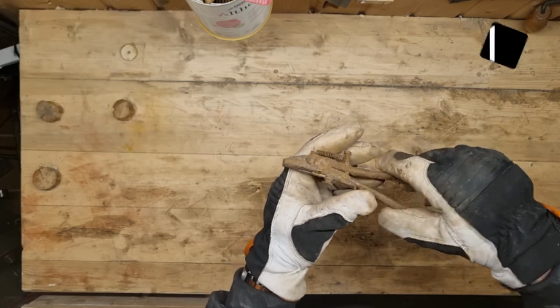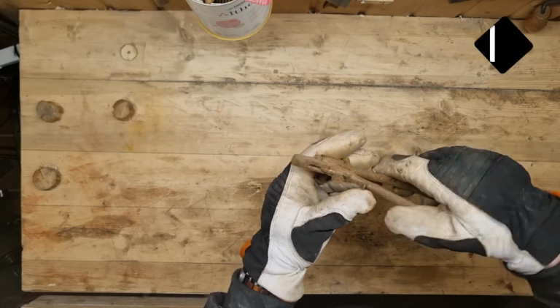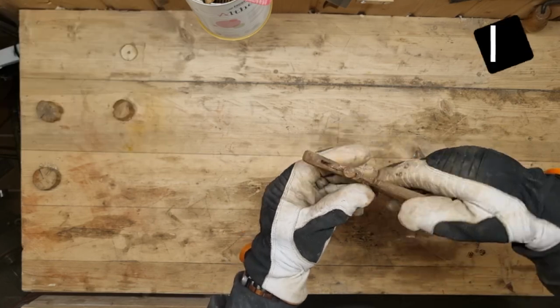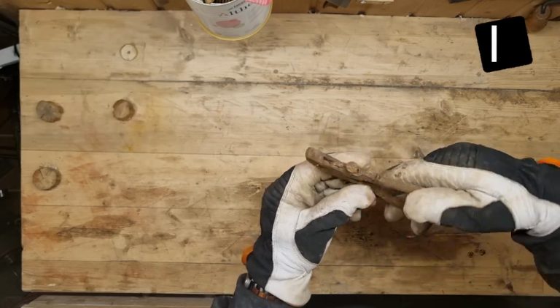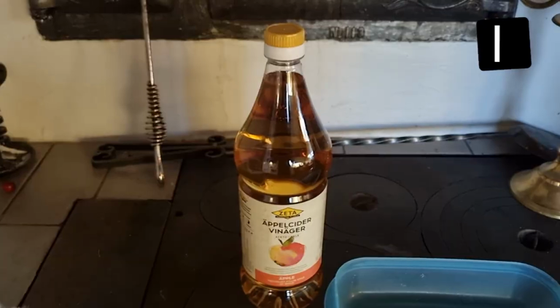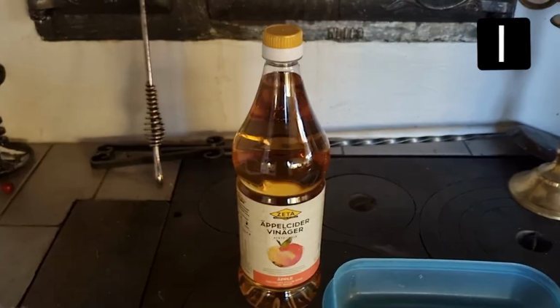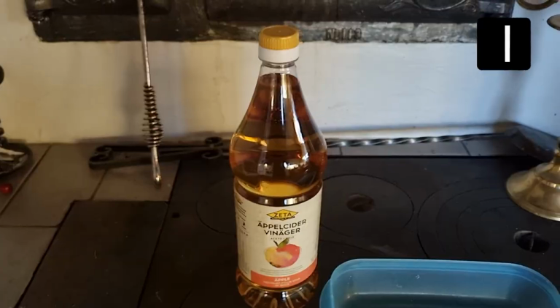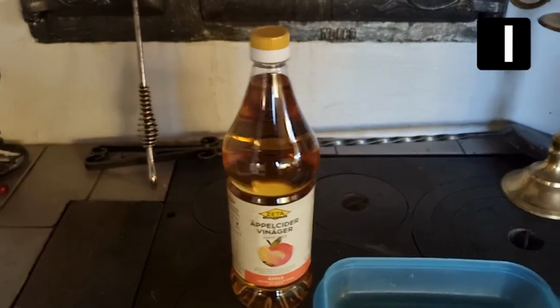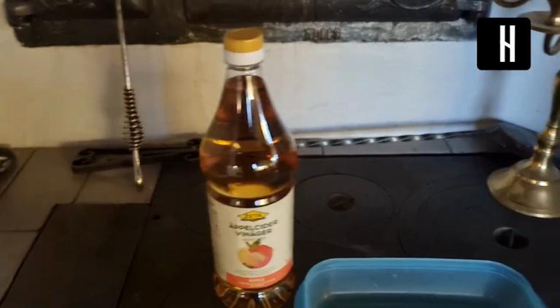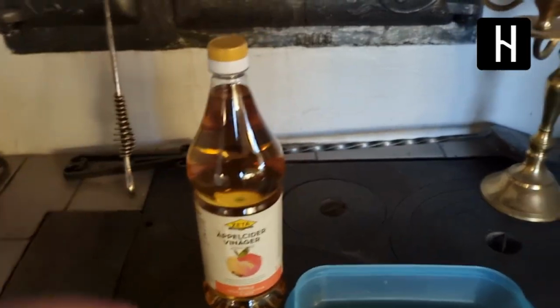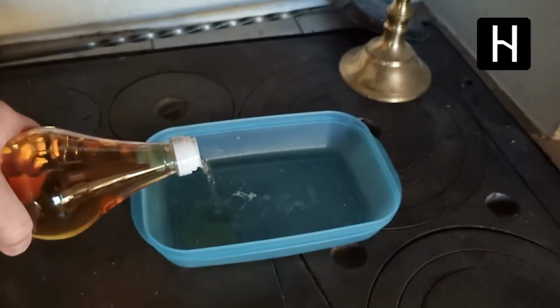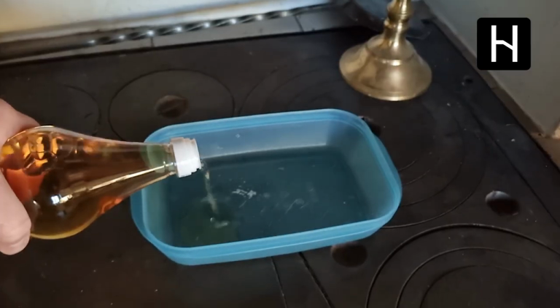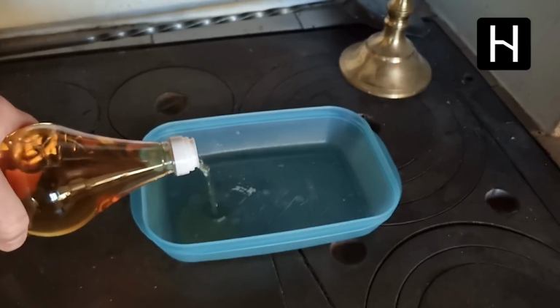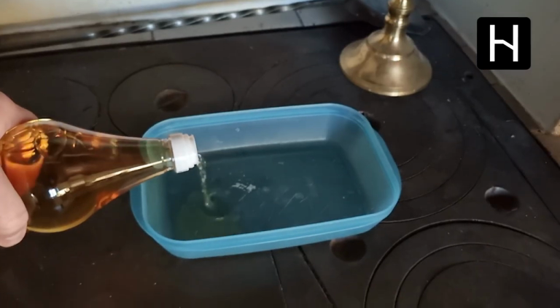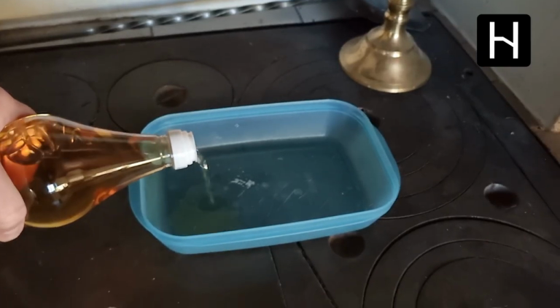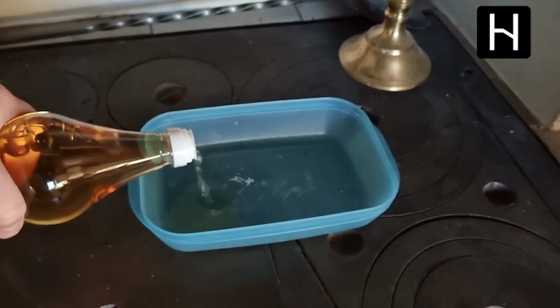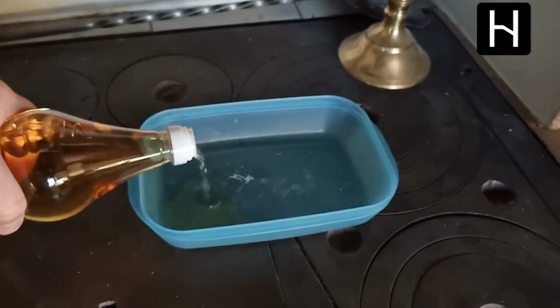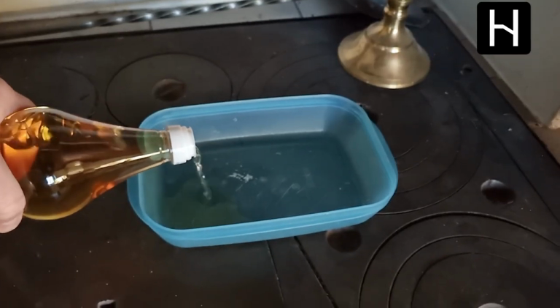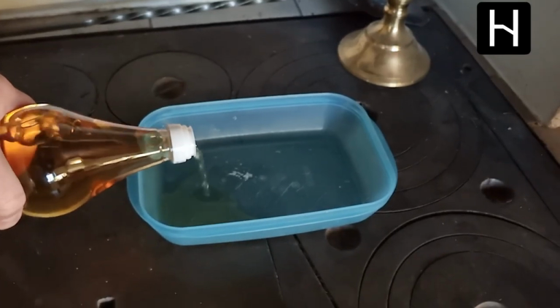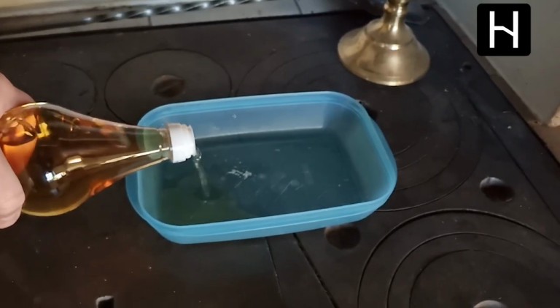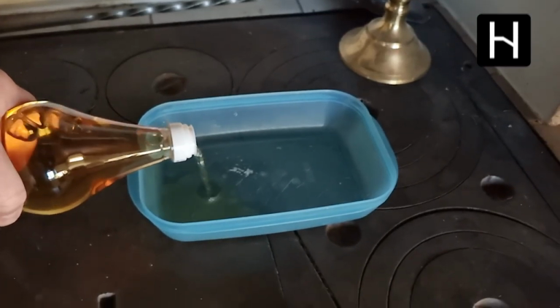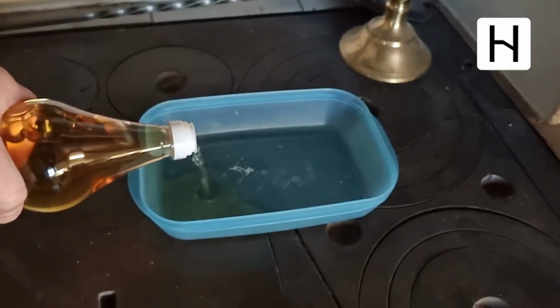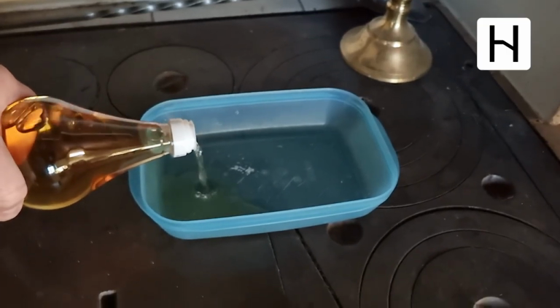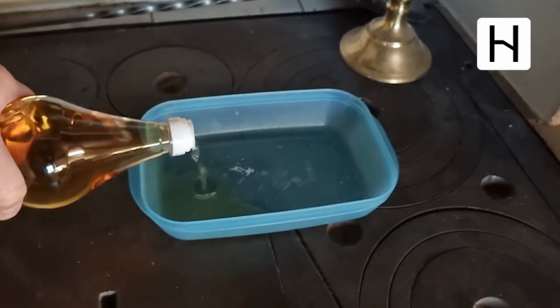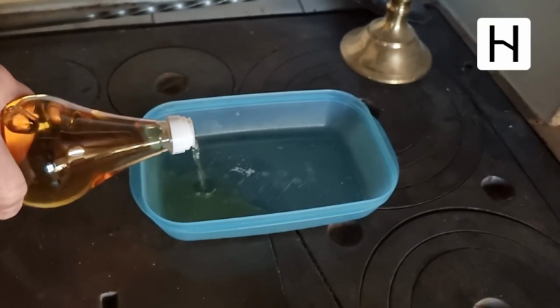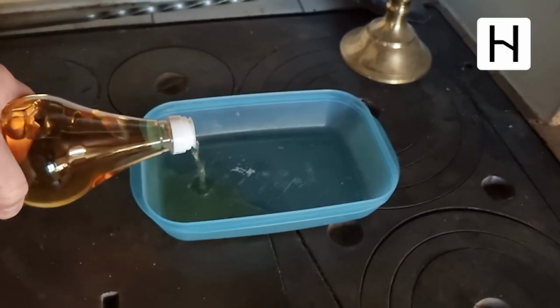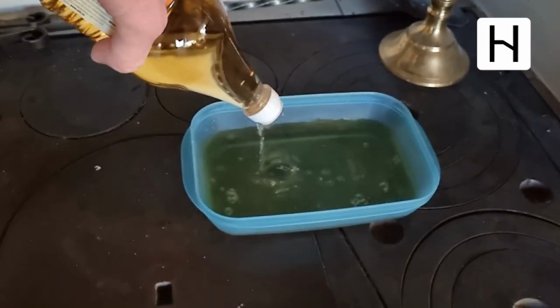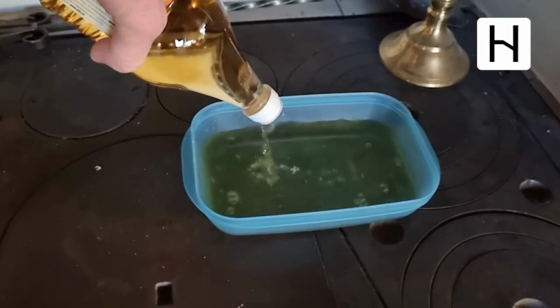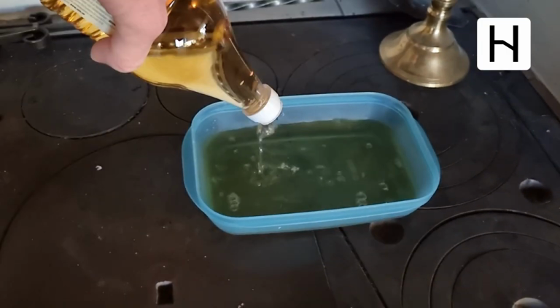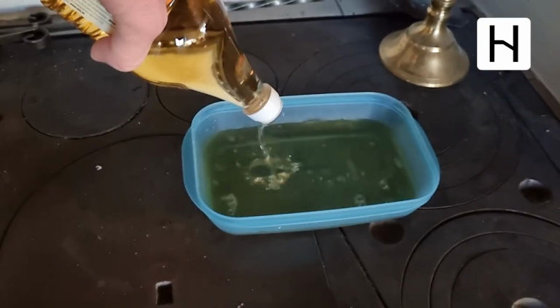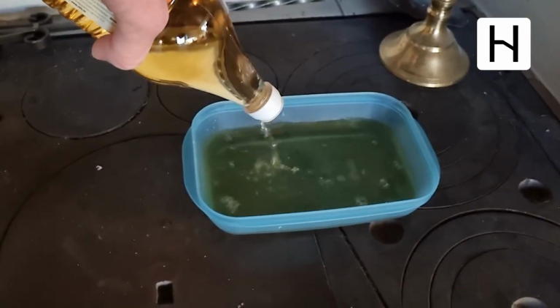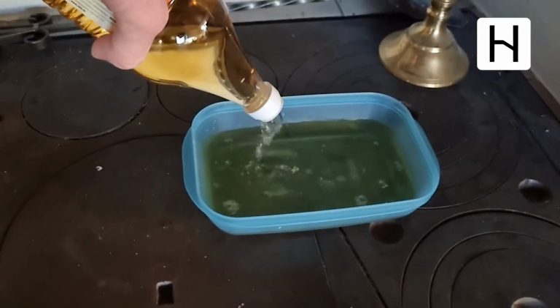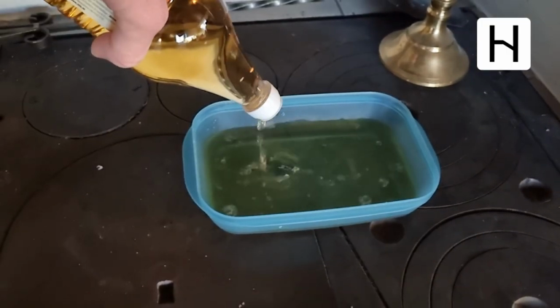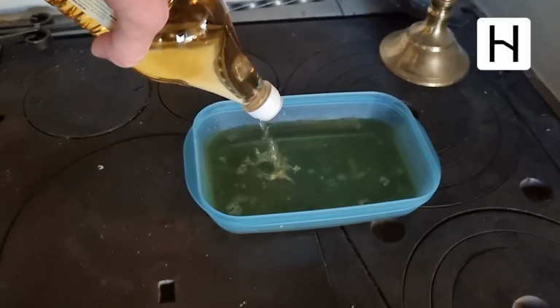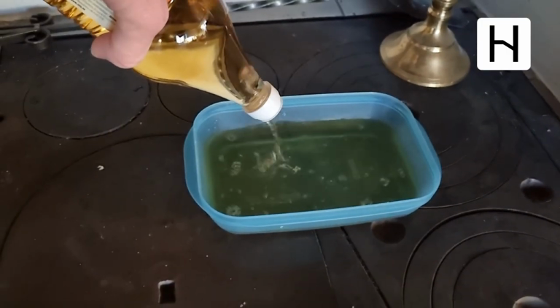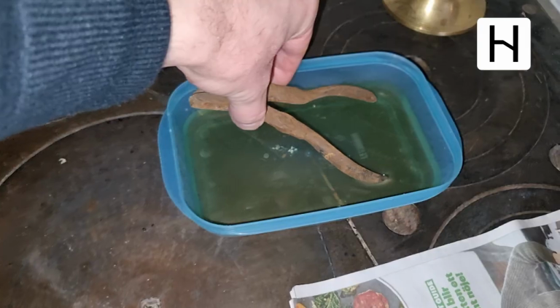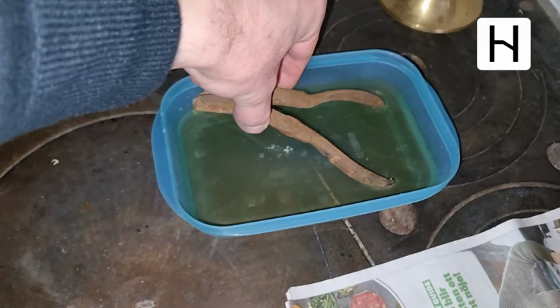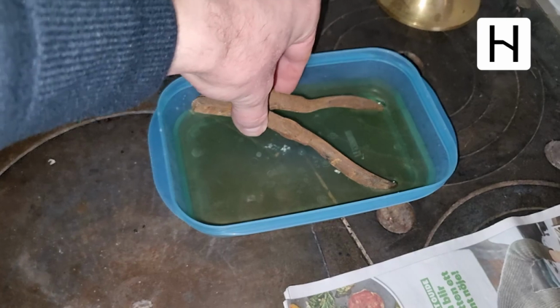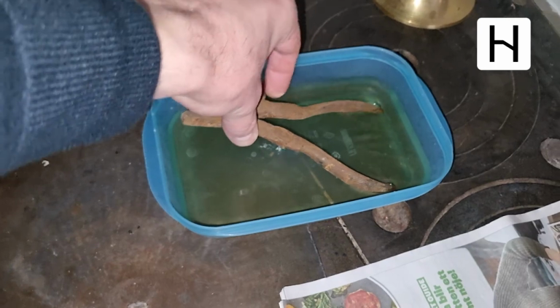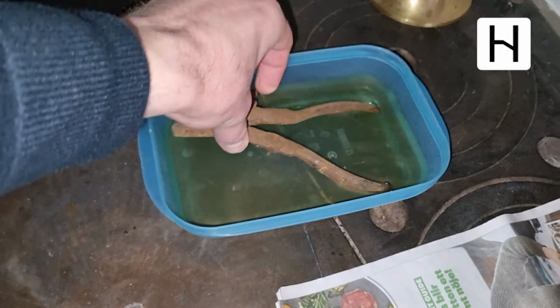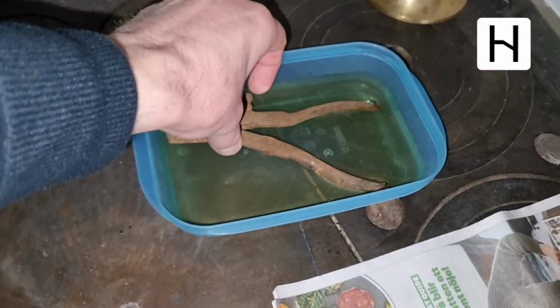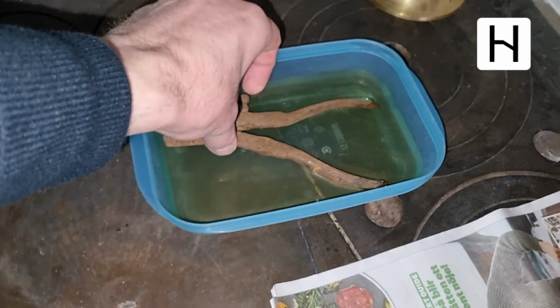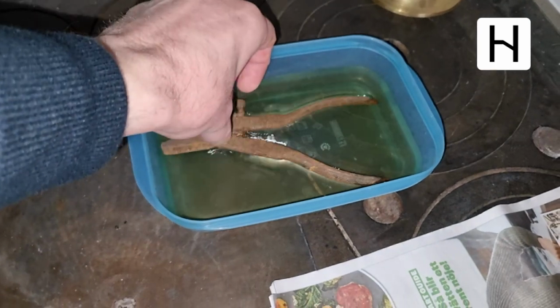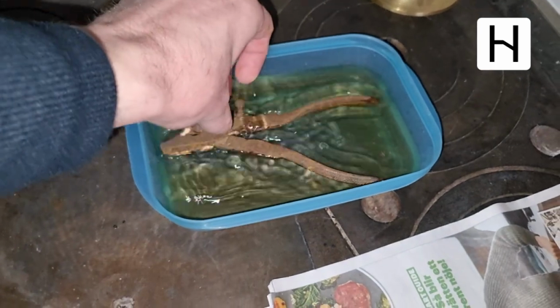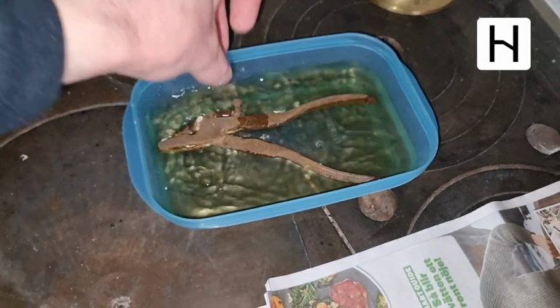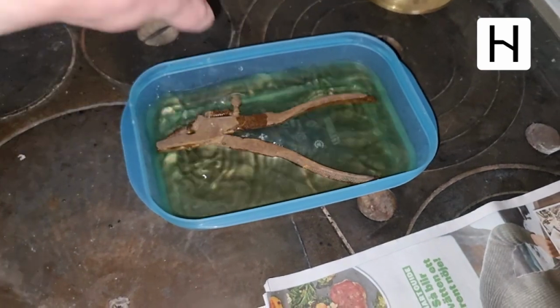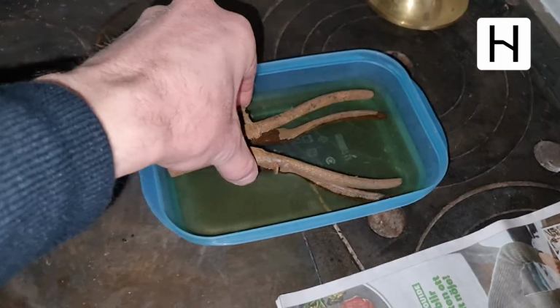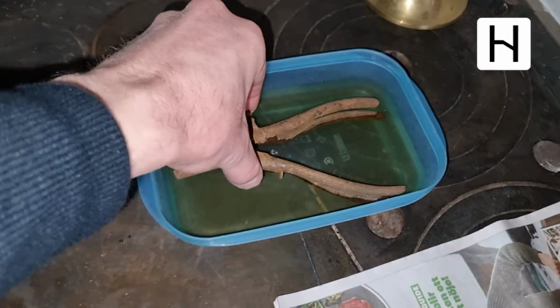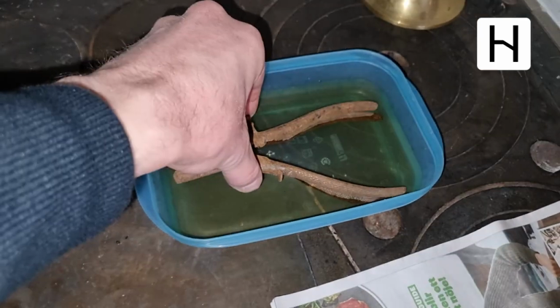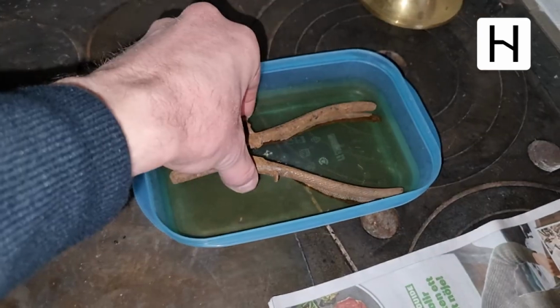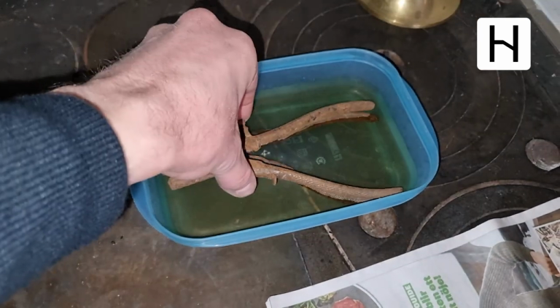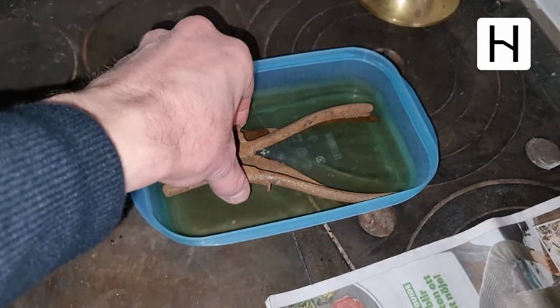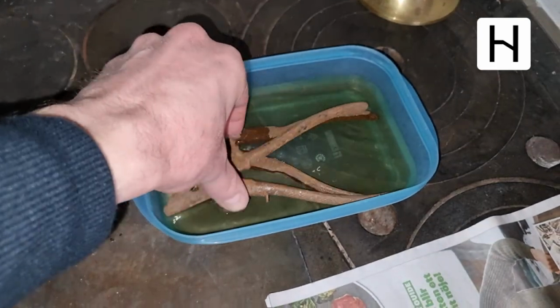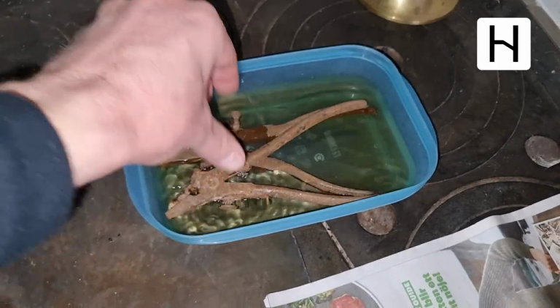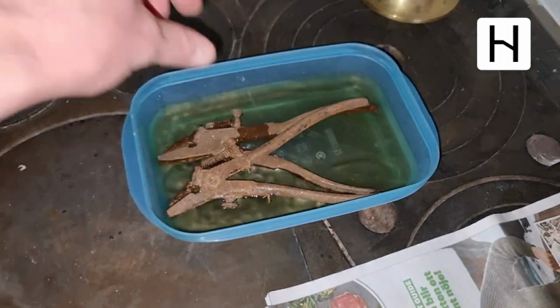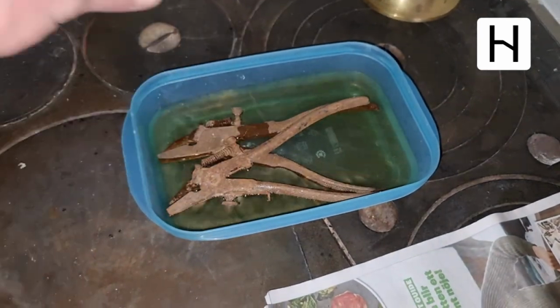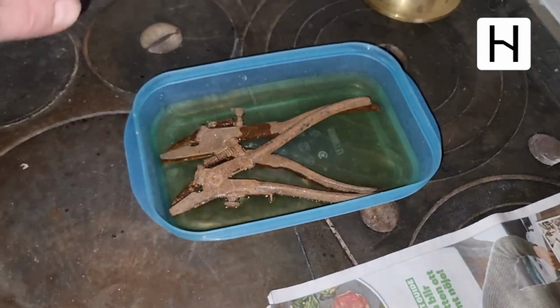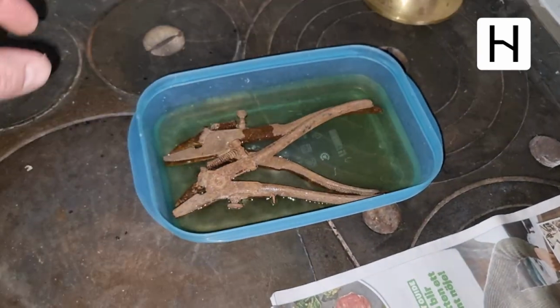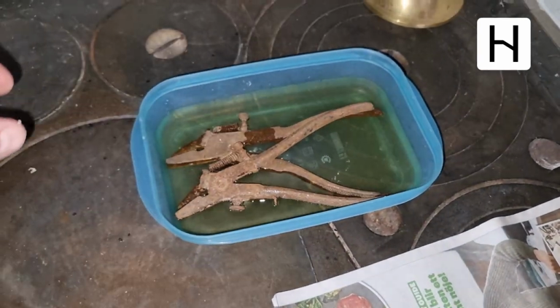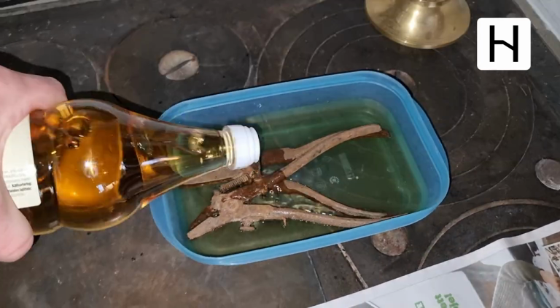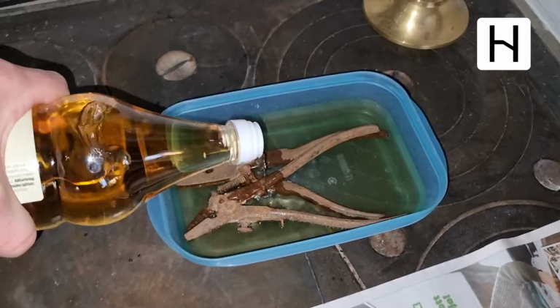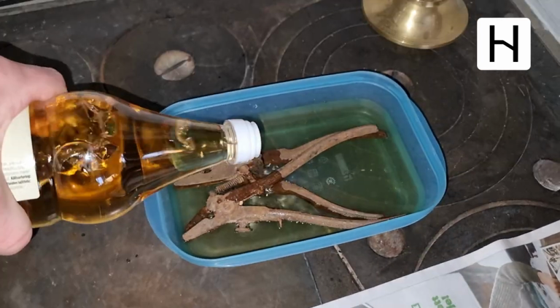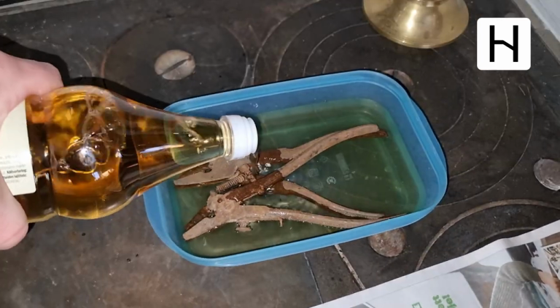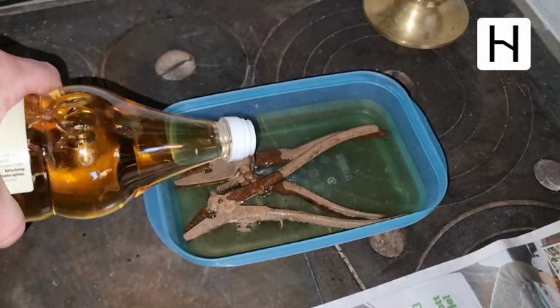I start off by putting them down into a vat of apple cider vinegar. I leave them there for about eight hours.